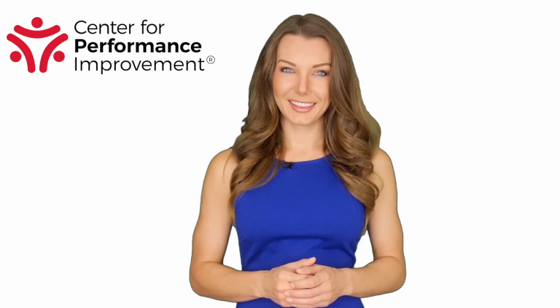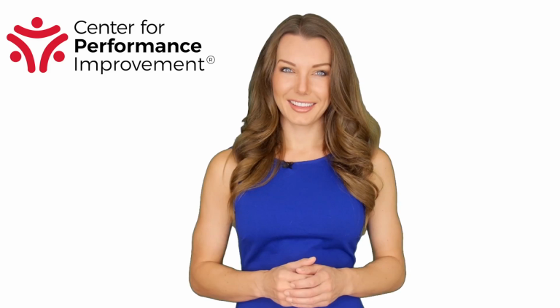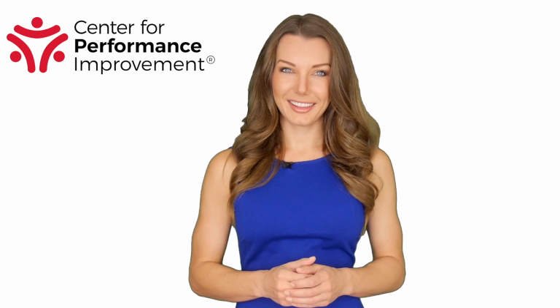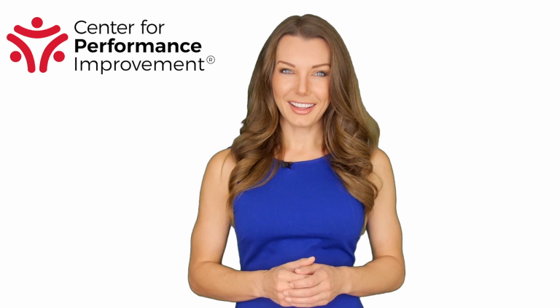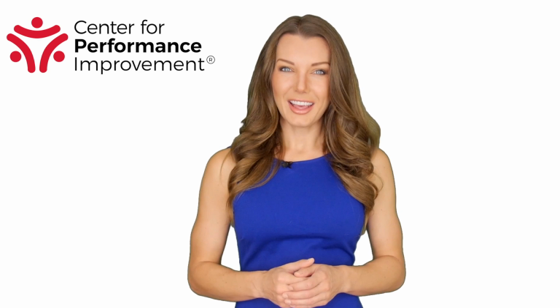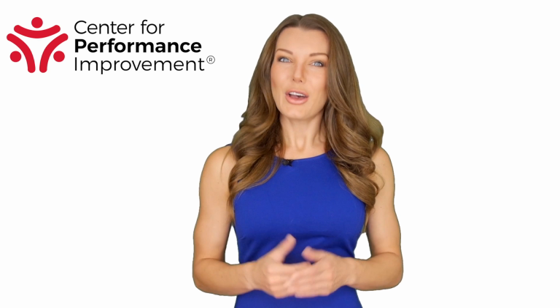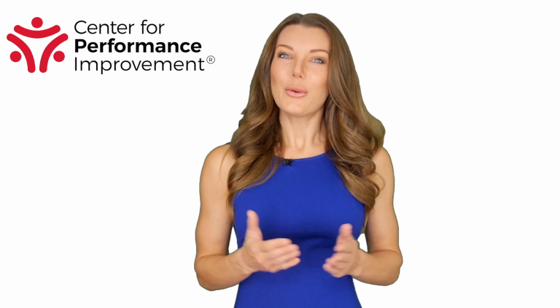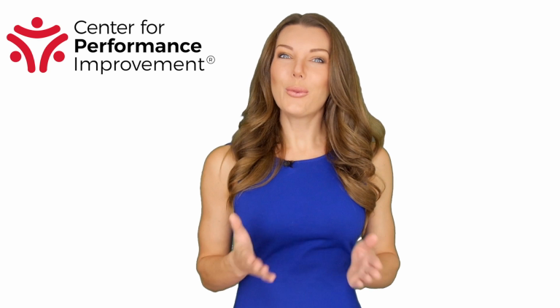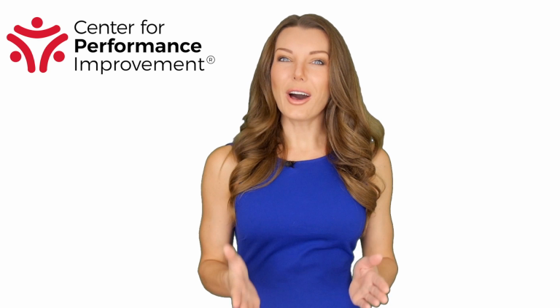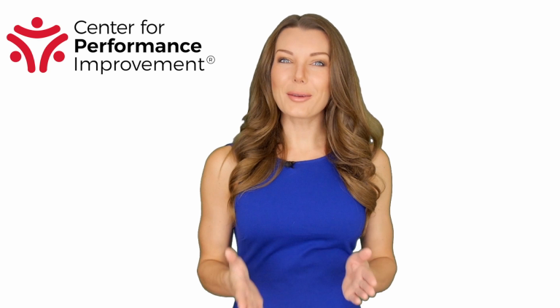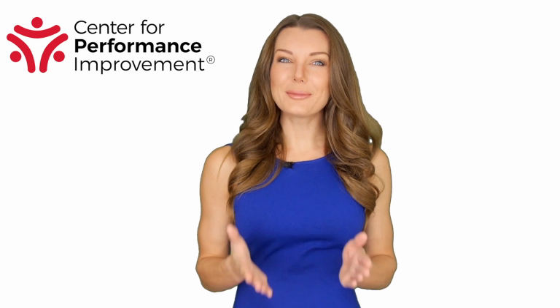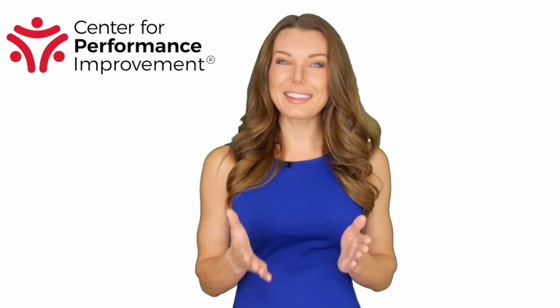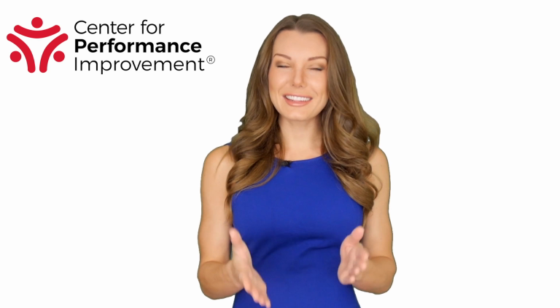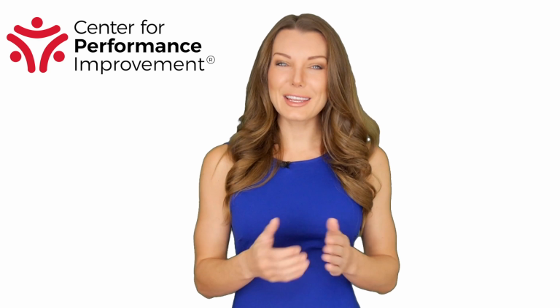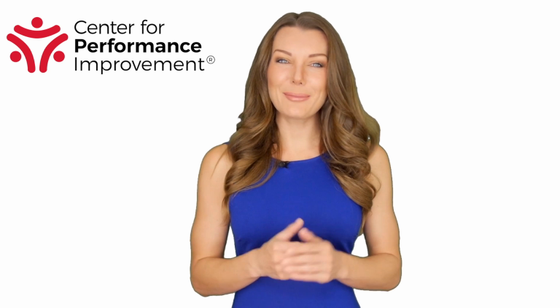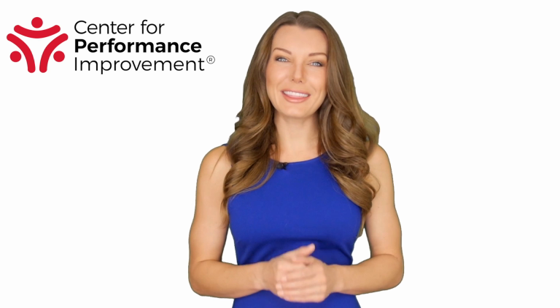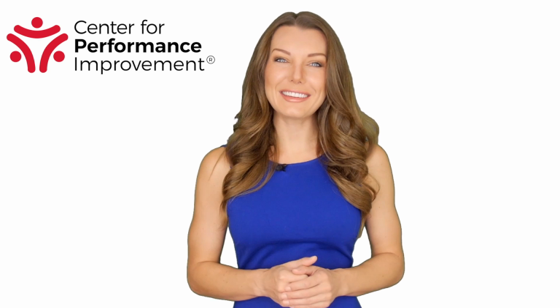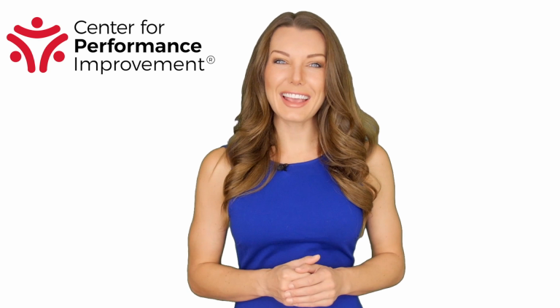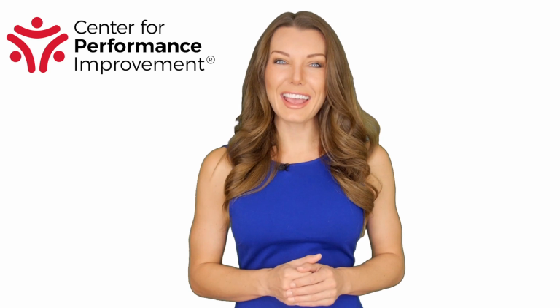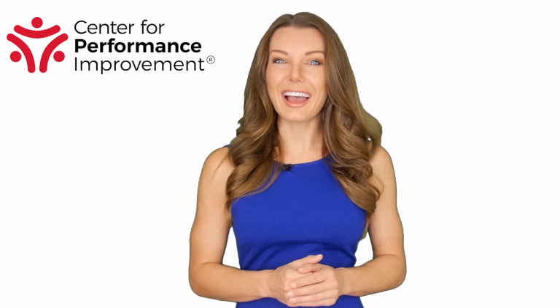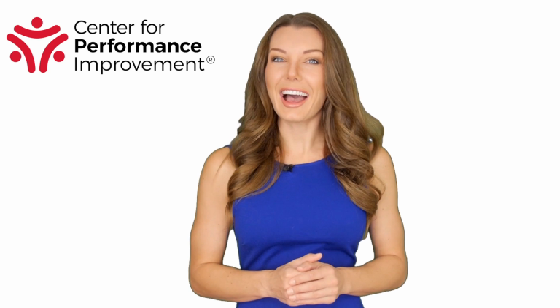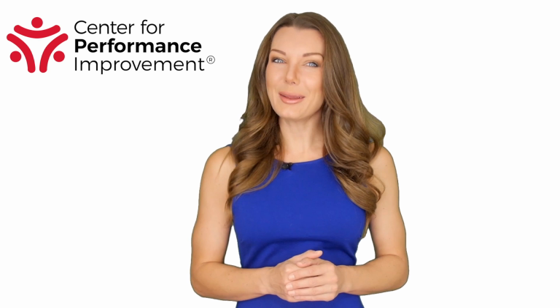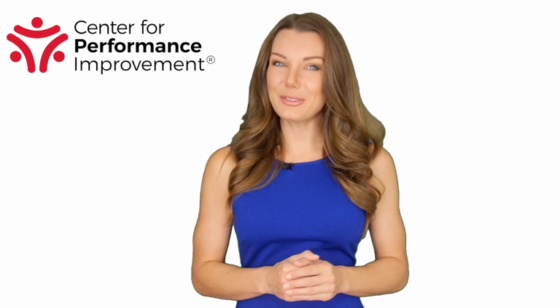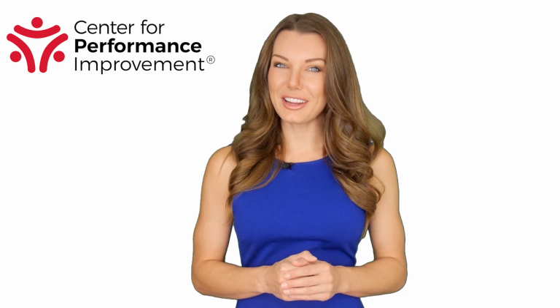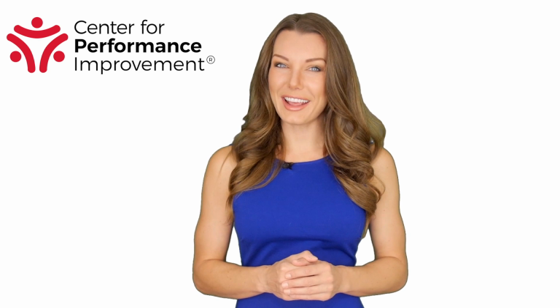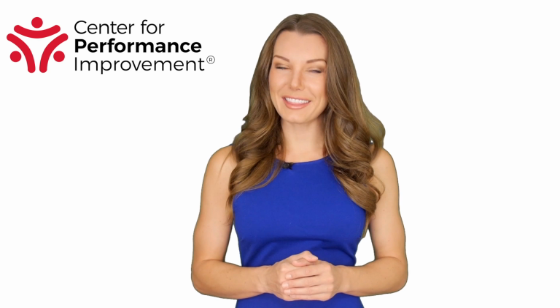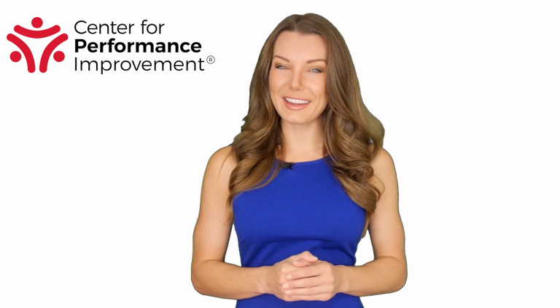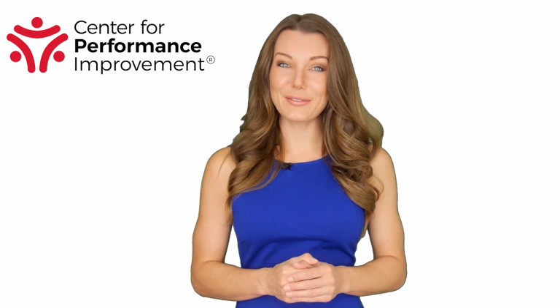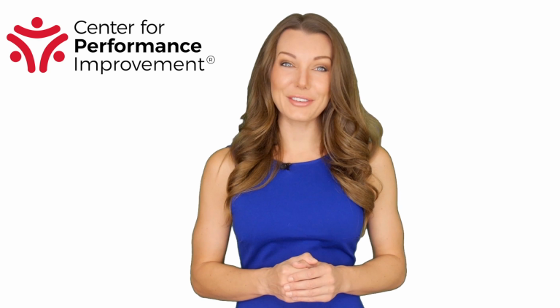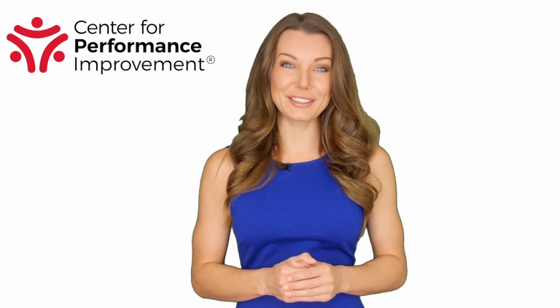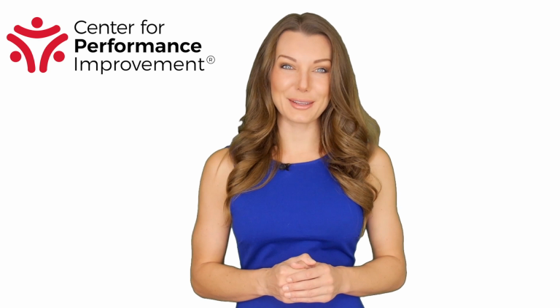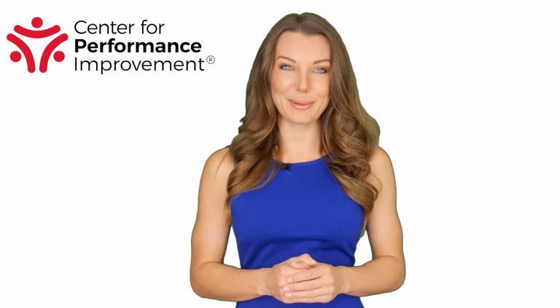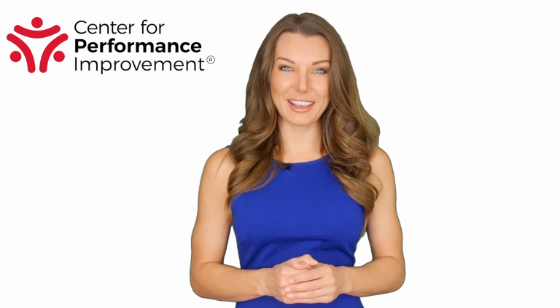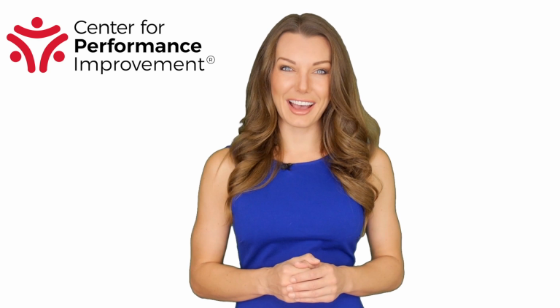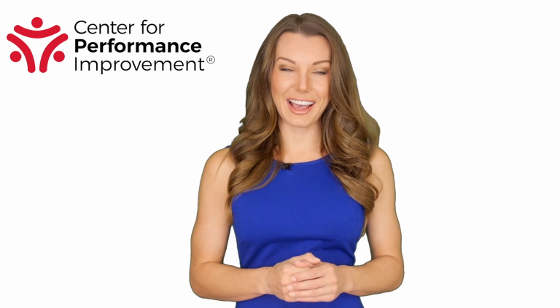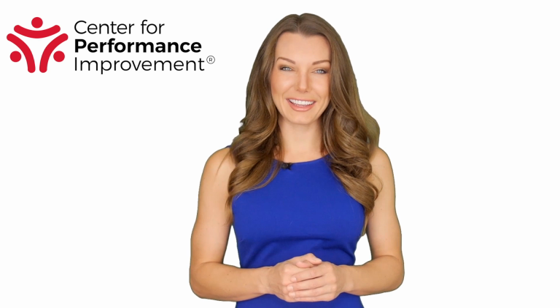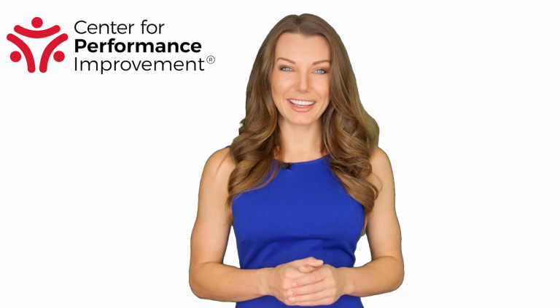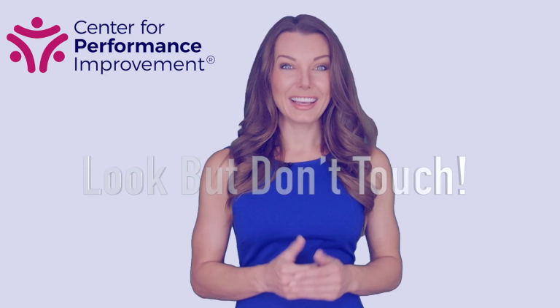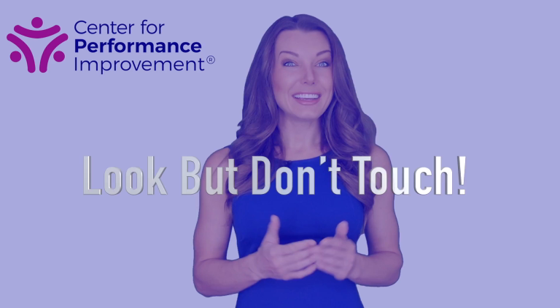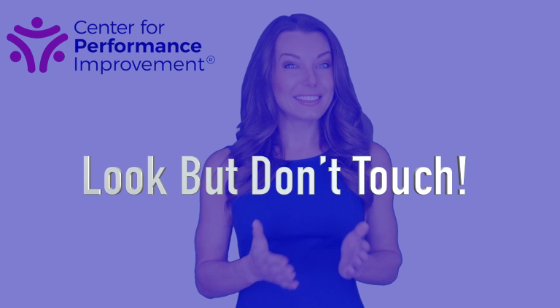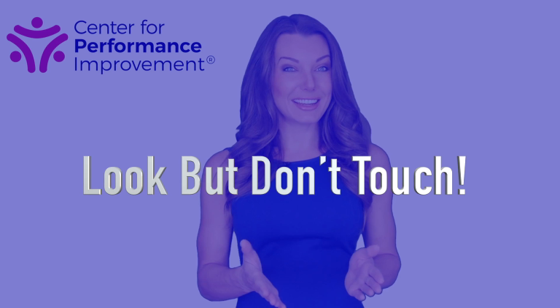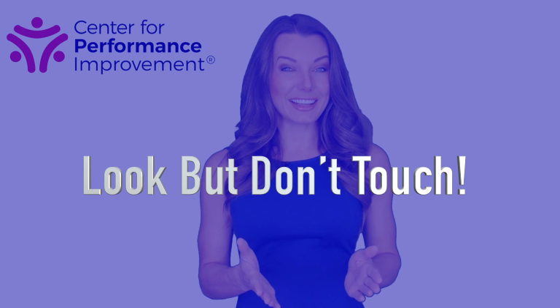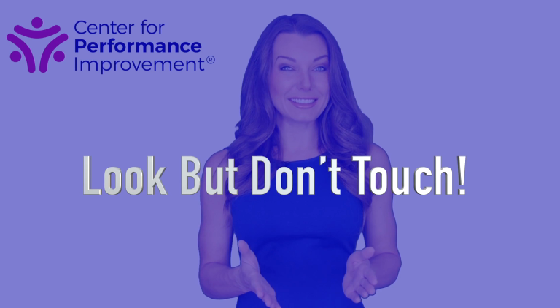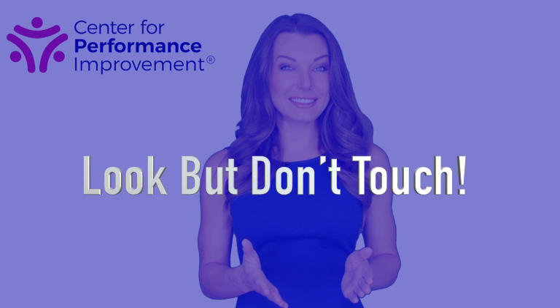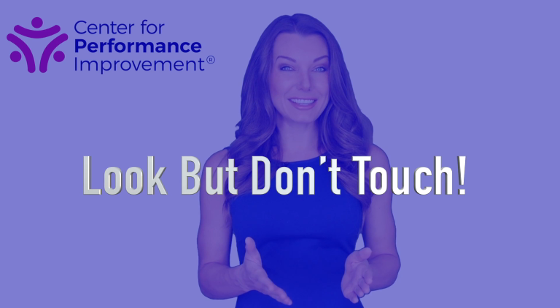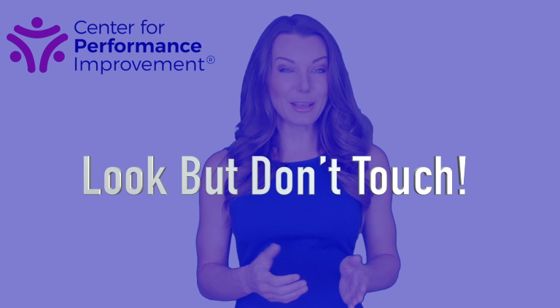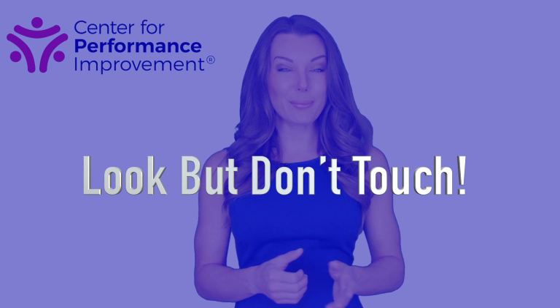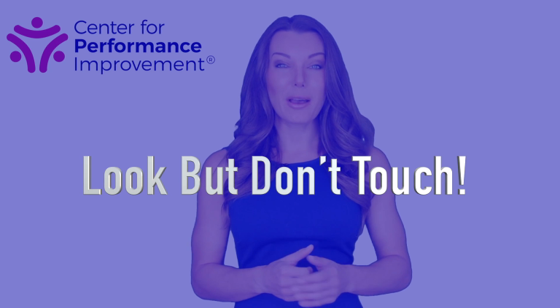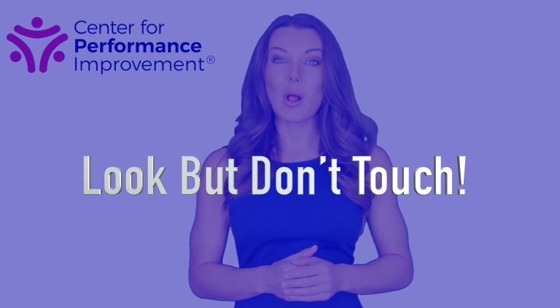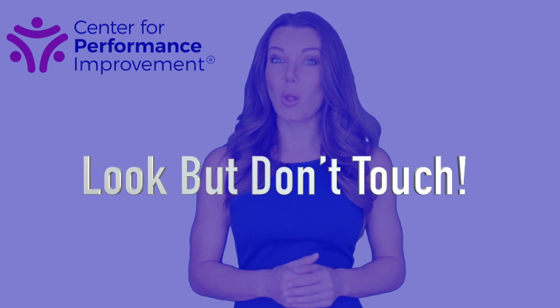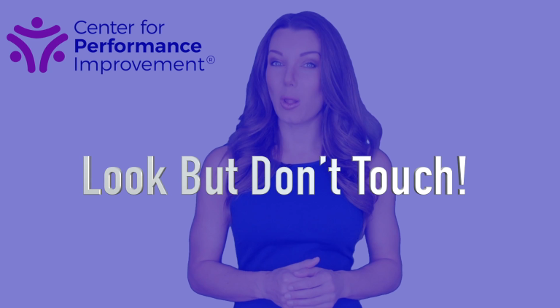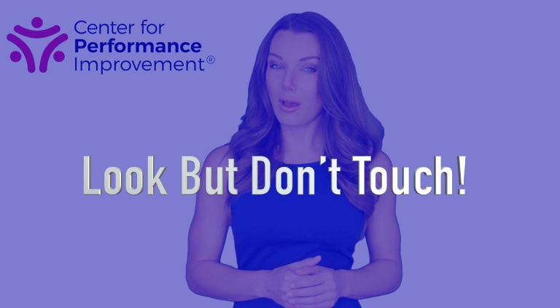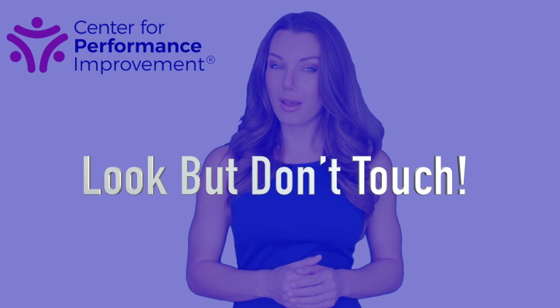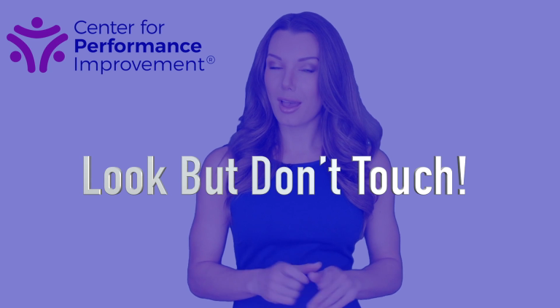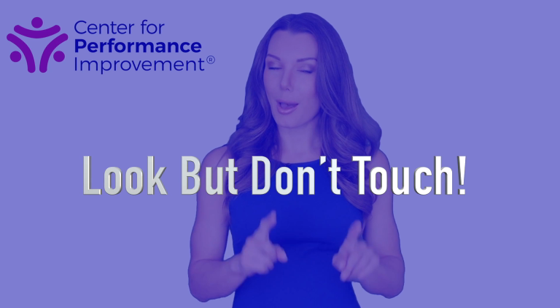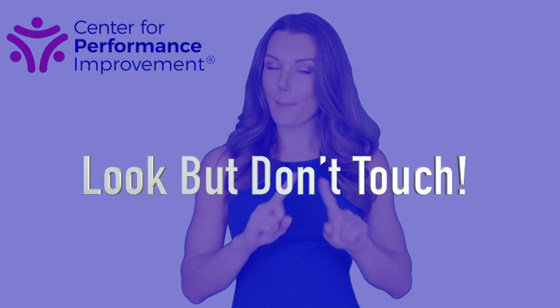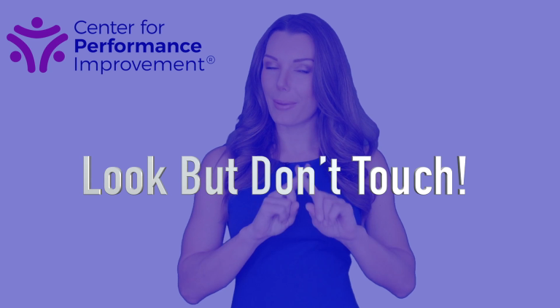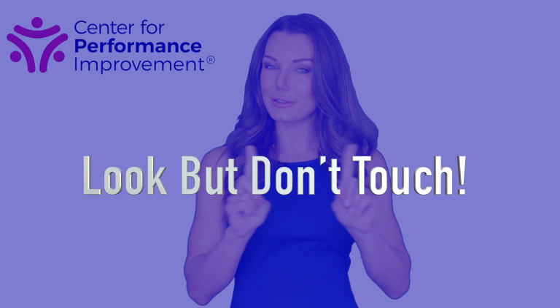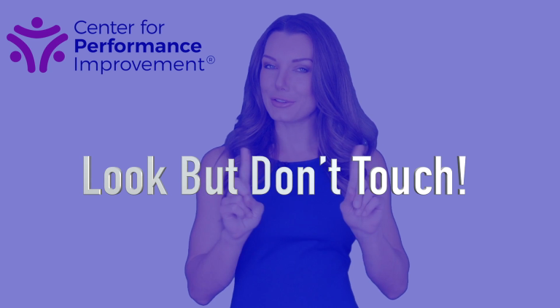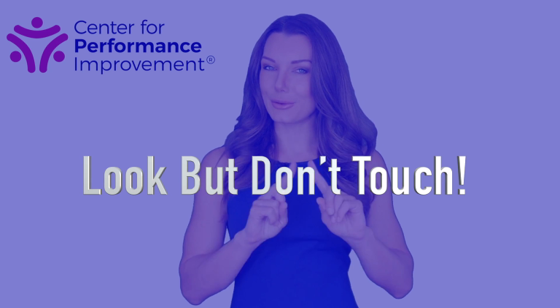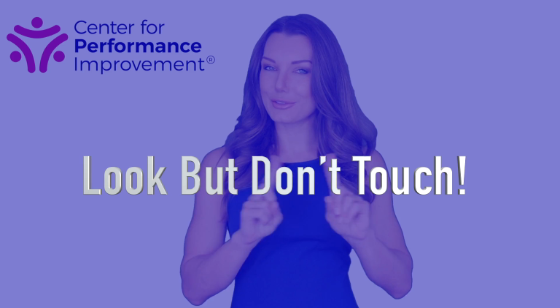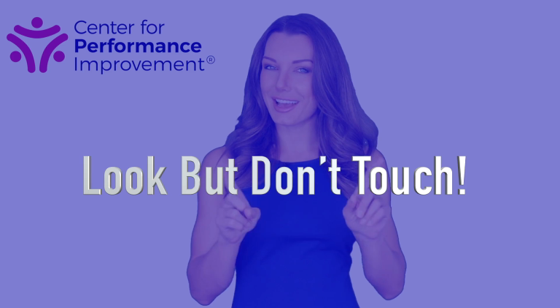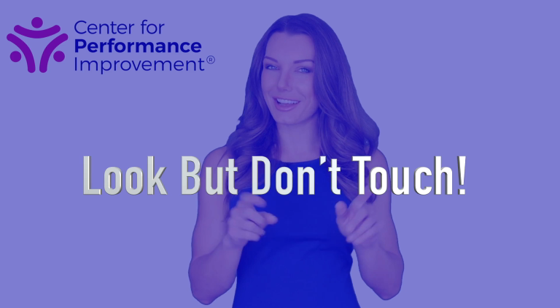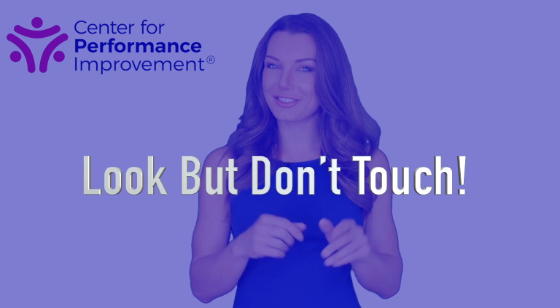Welcome to the tip of the day. I'm Jen Anthony for CPI. Today's tip: look but don't touch.